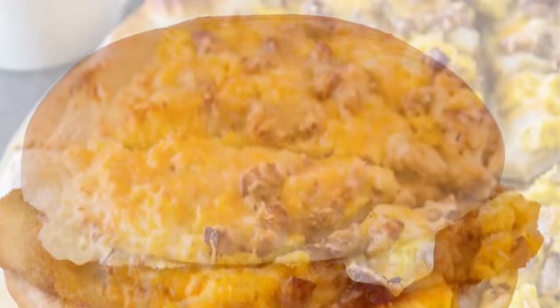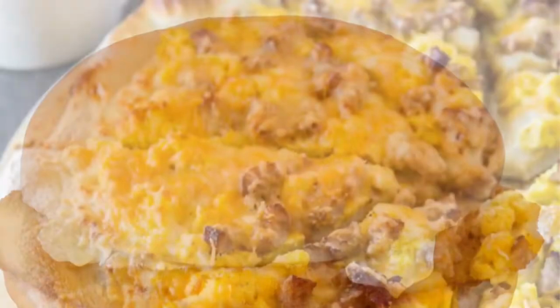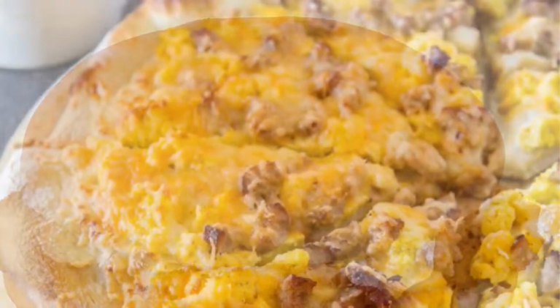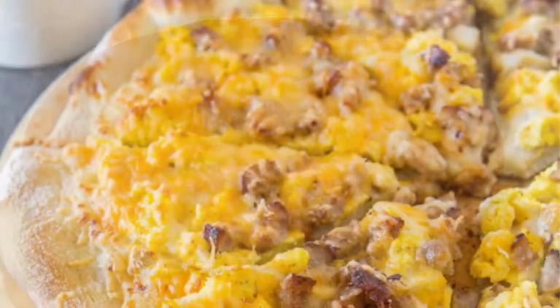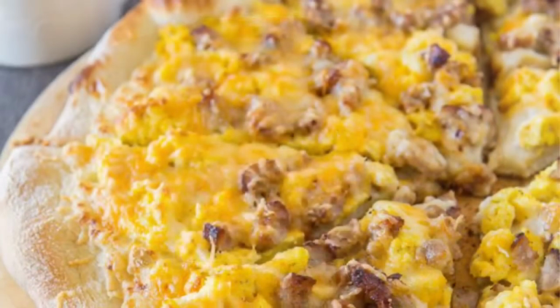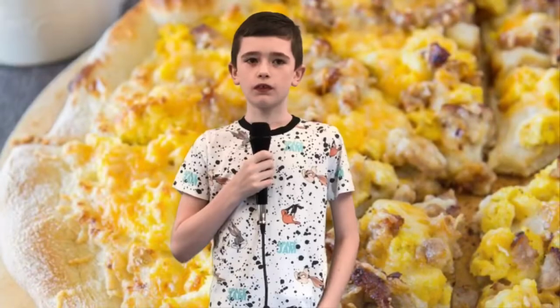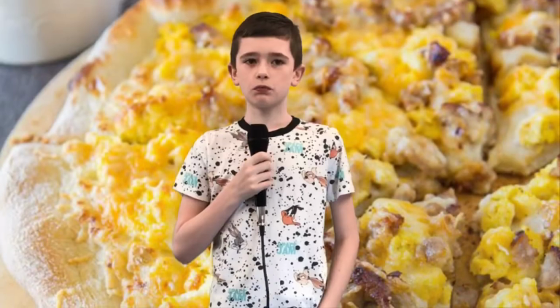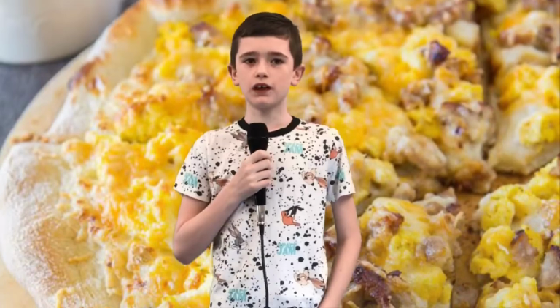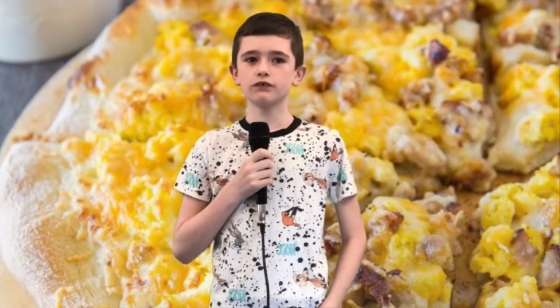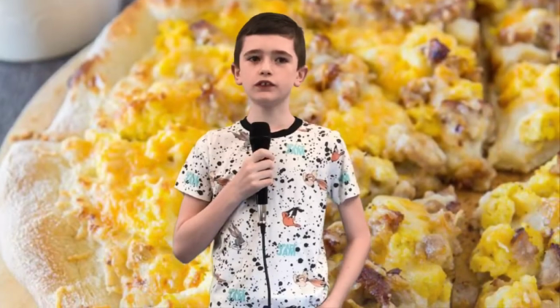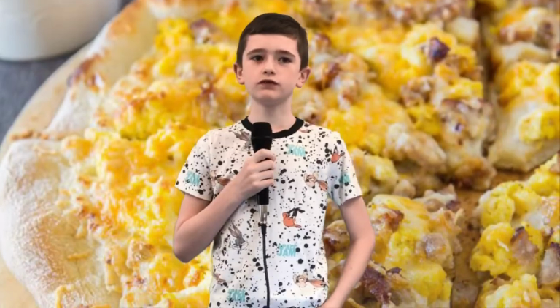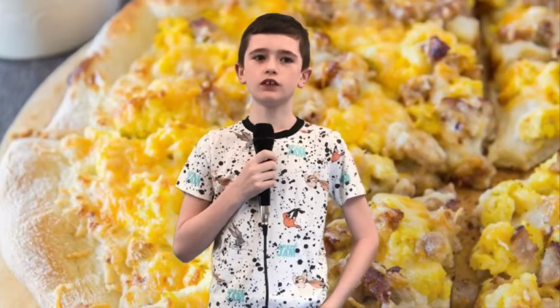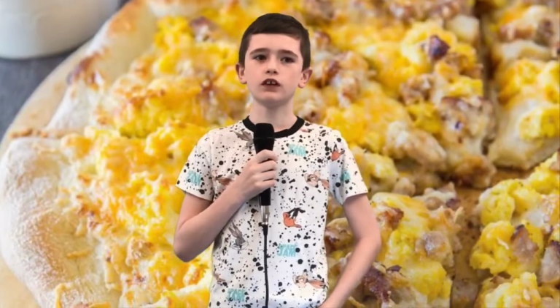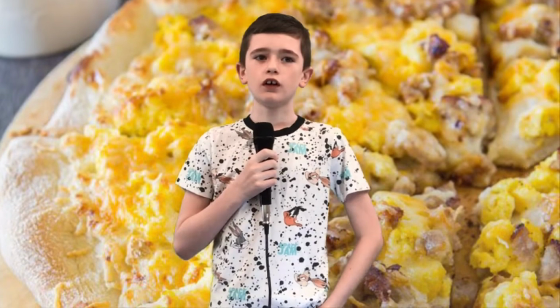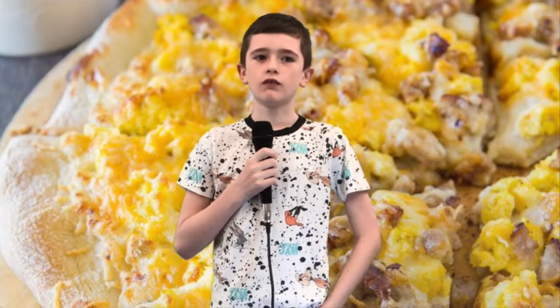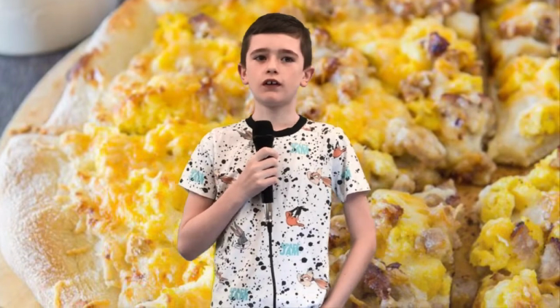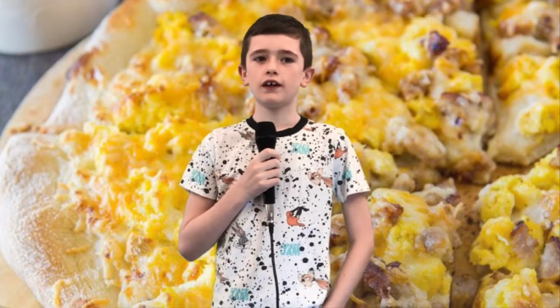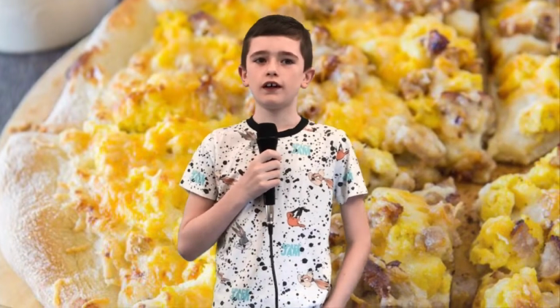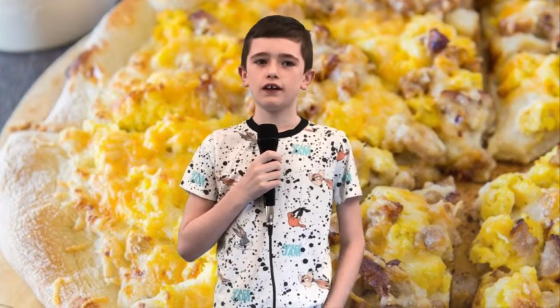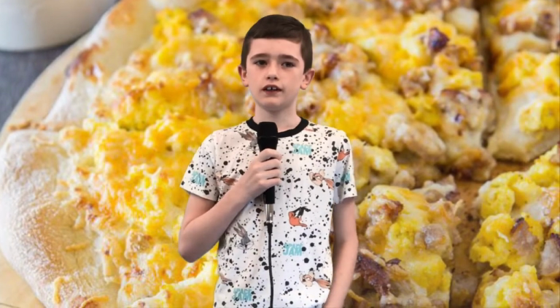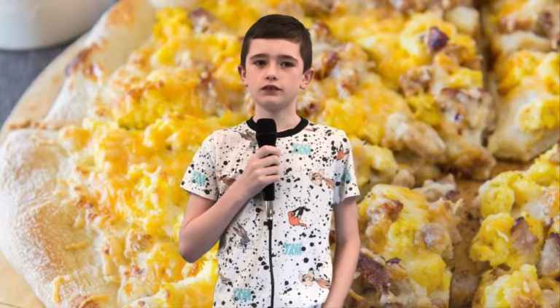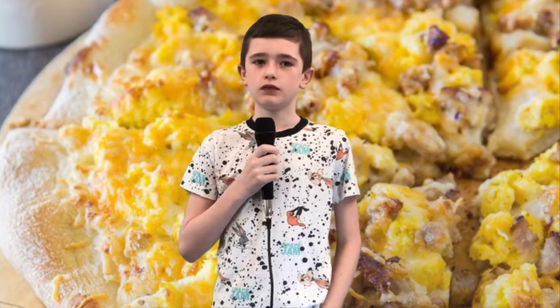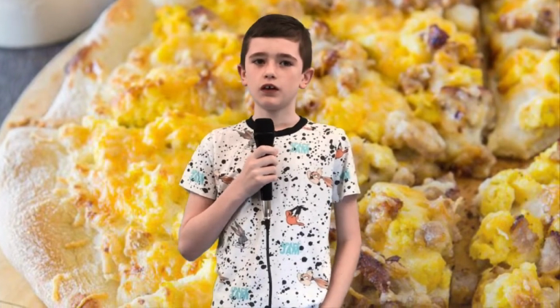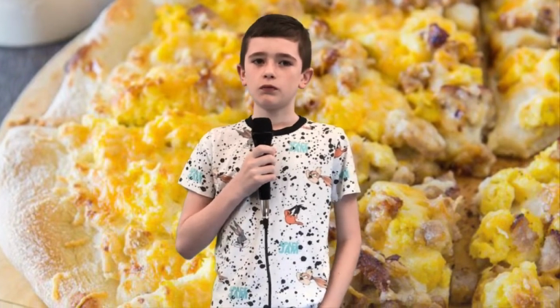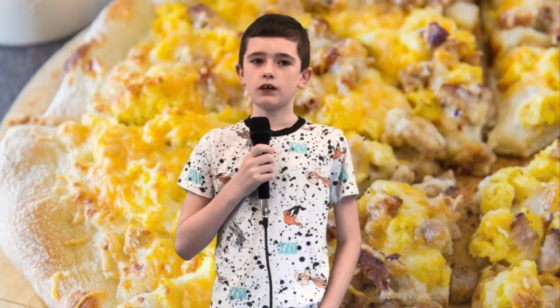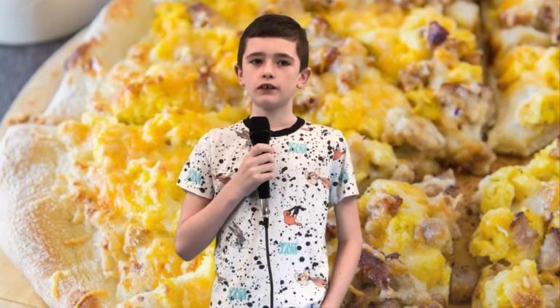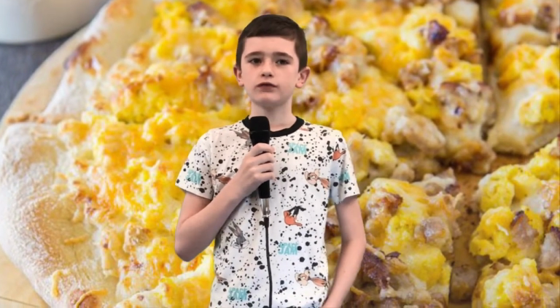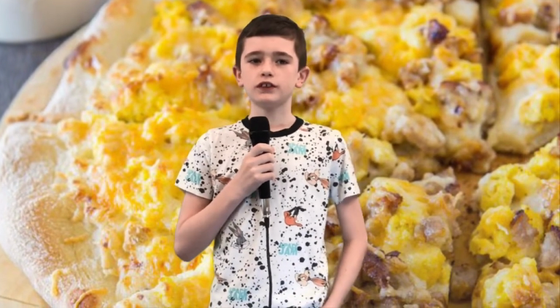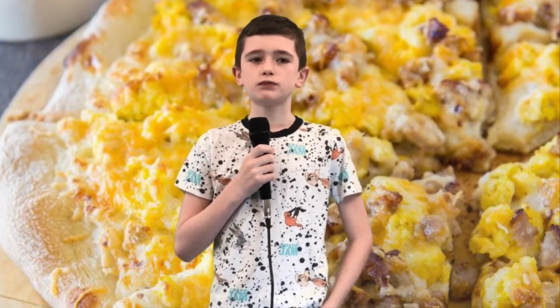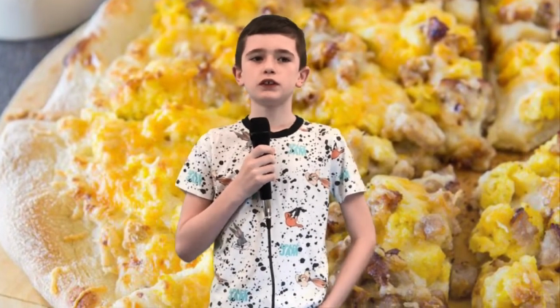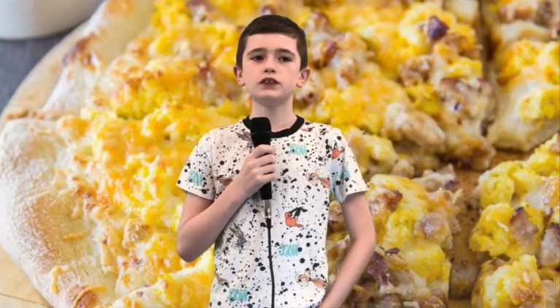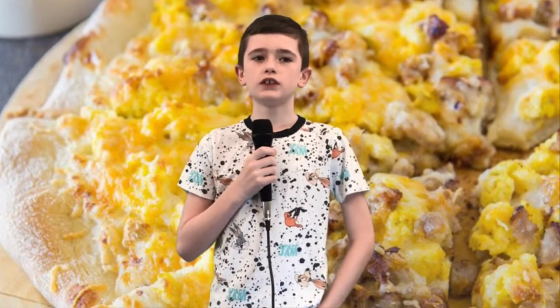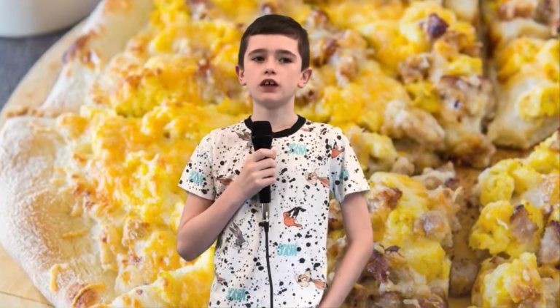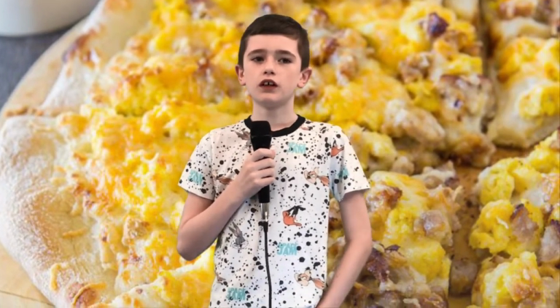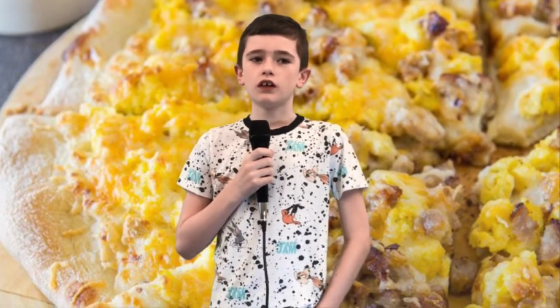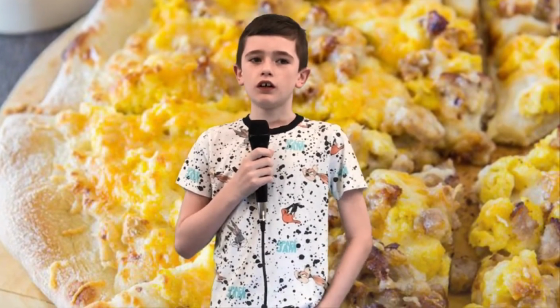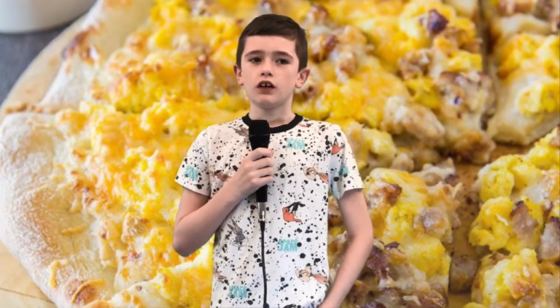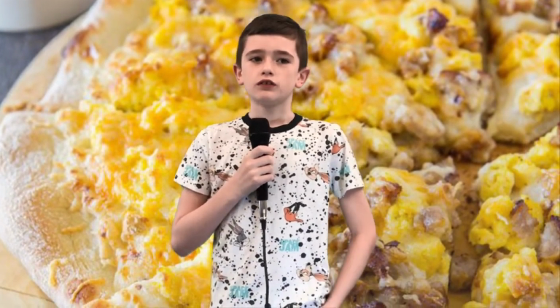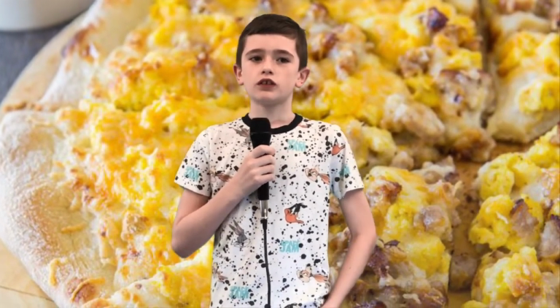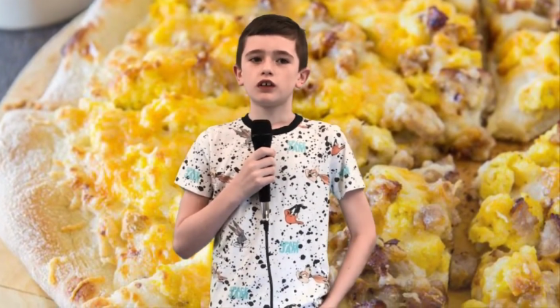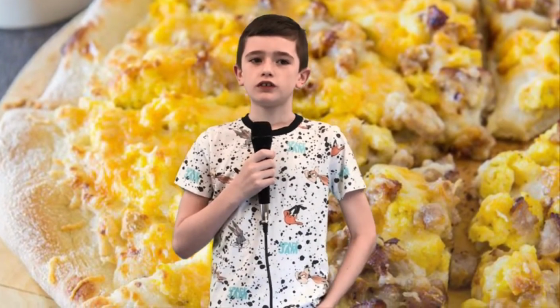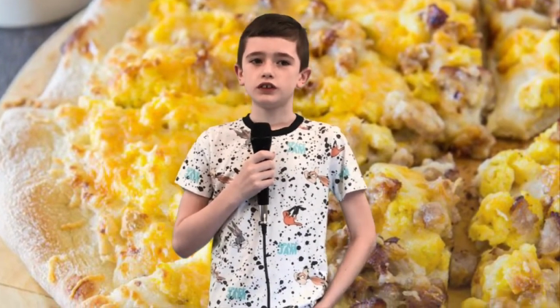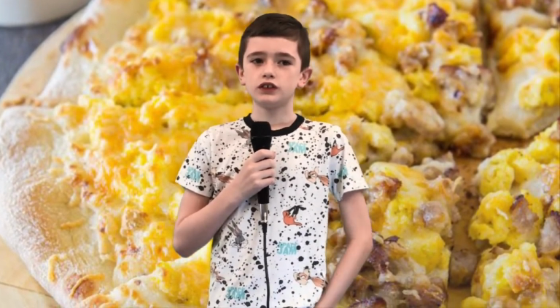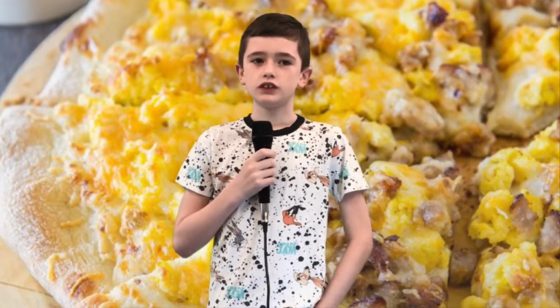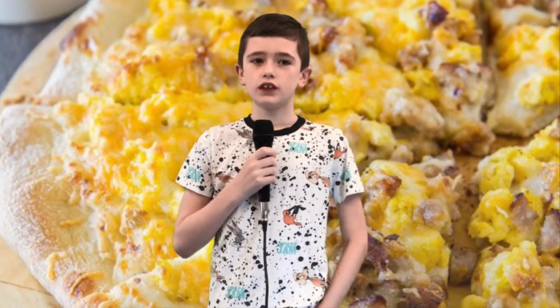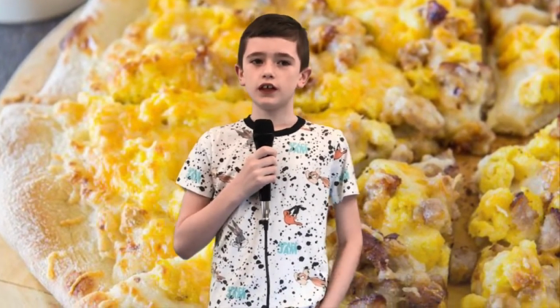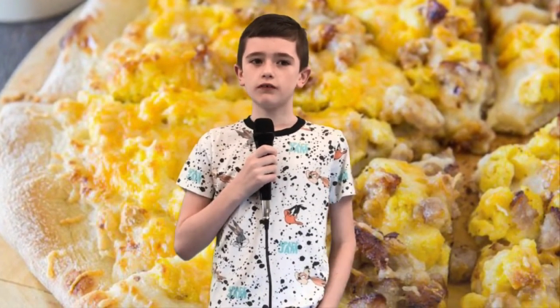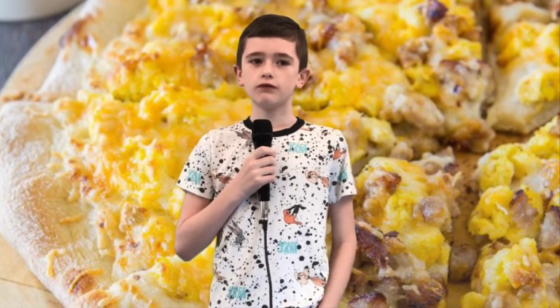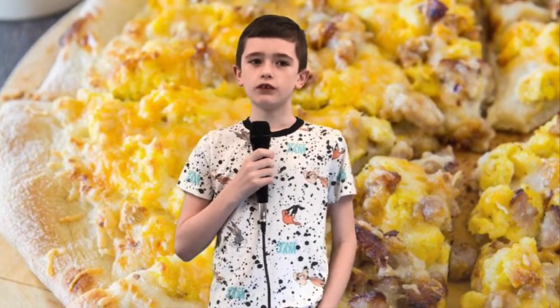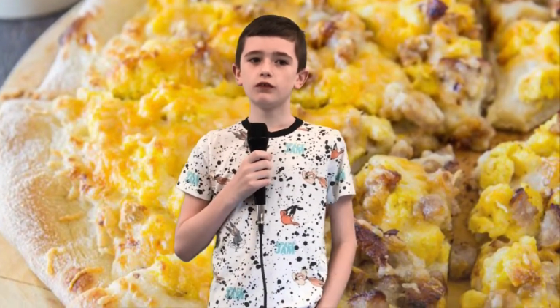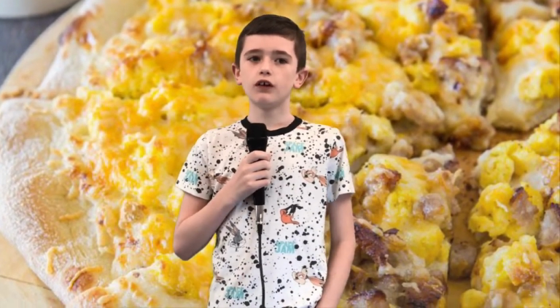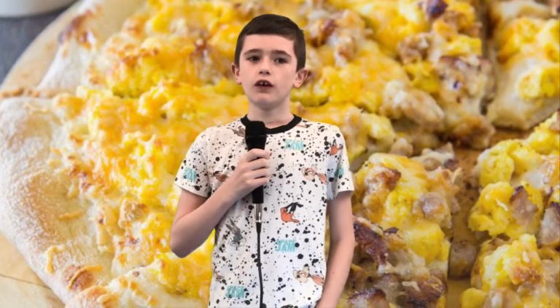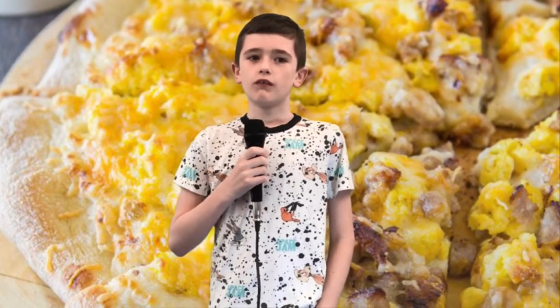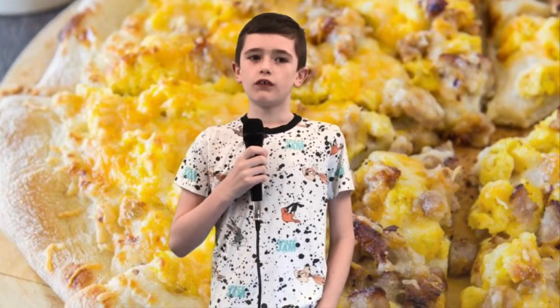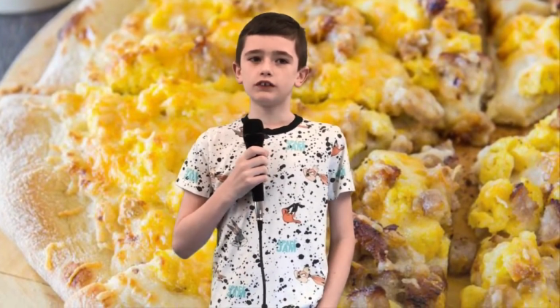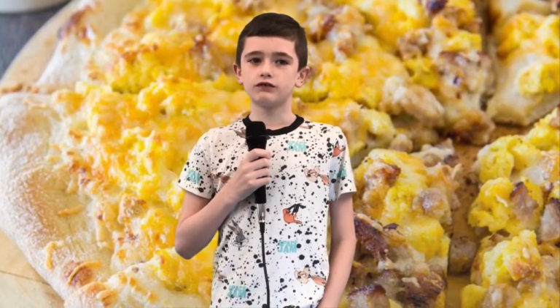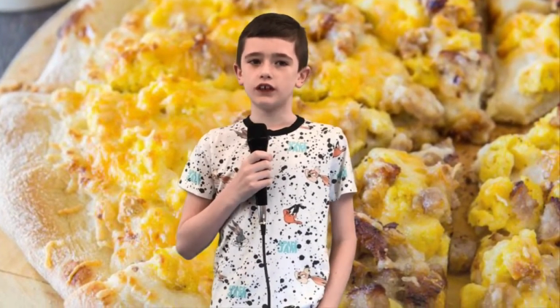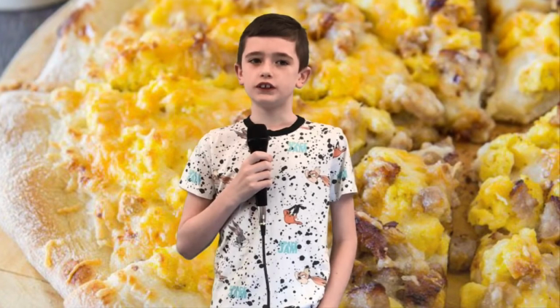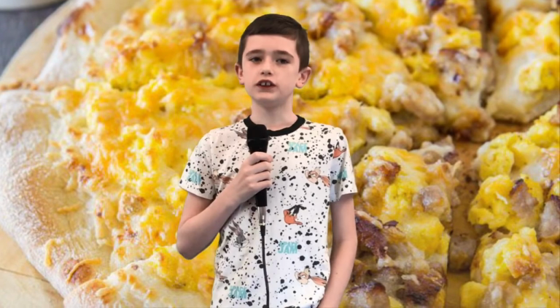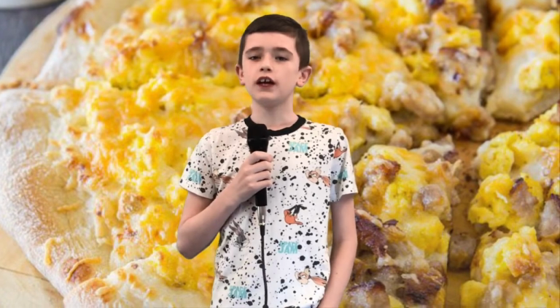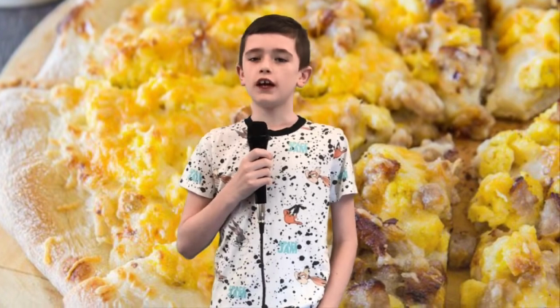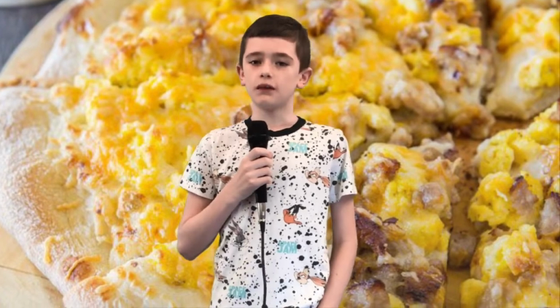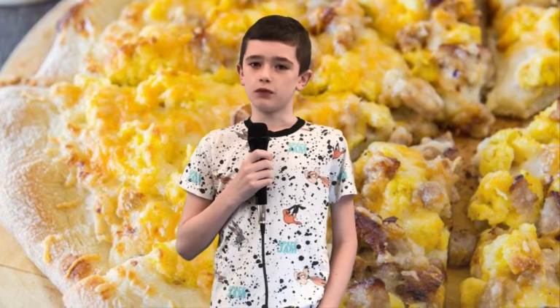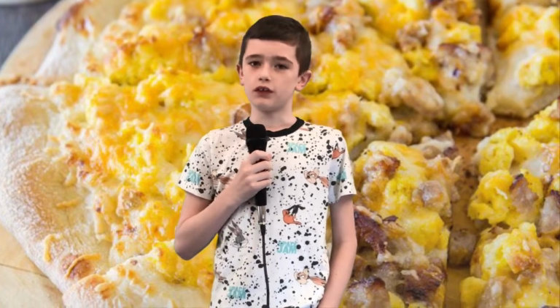The breakfast for Friday is breakfast pizza, sausage, canned fruit, fresh fruit, and milk.